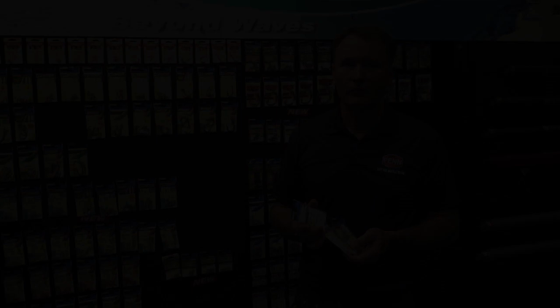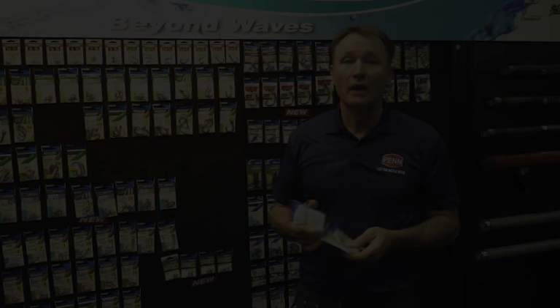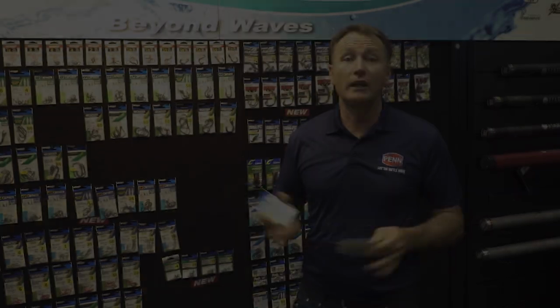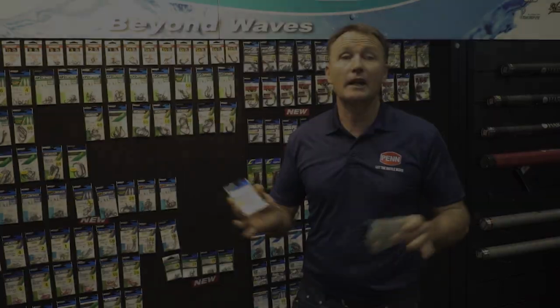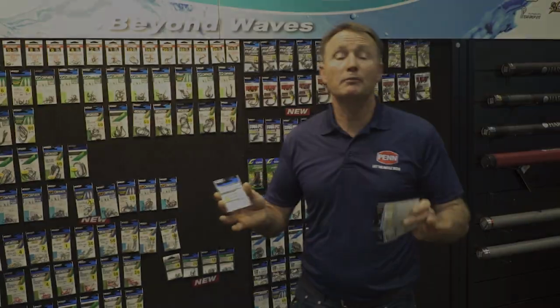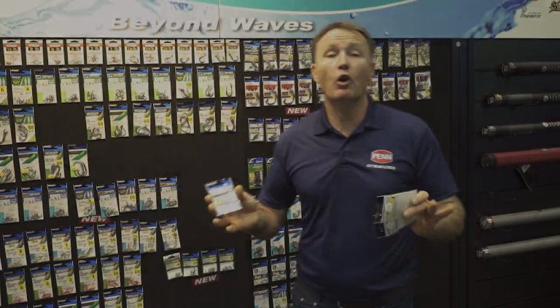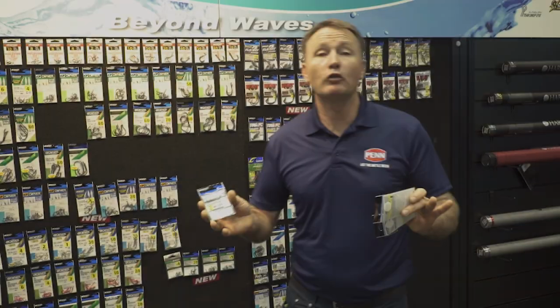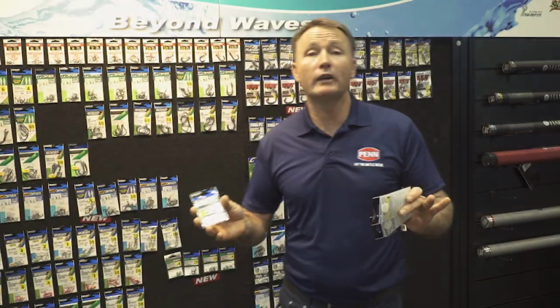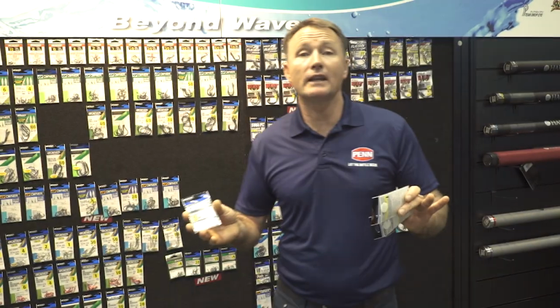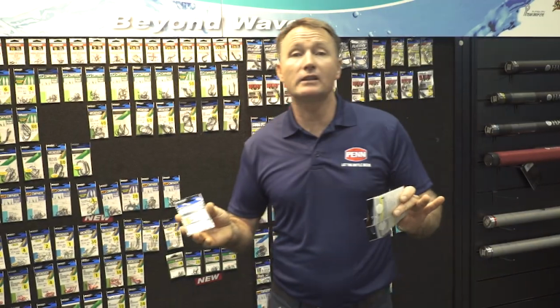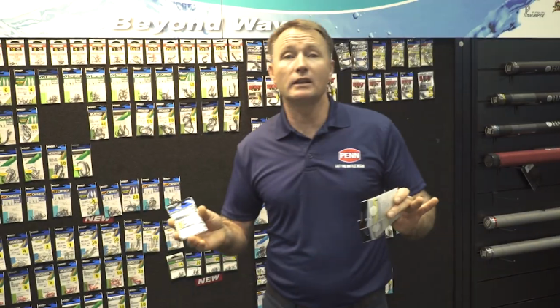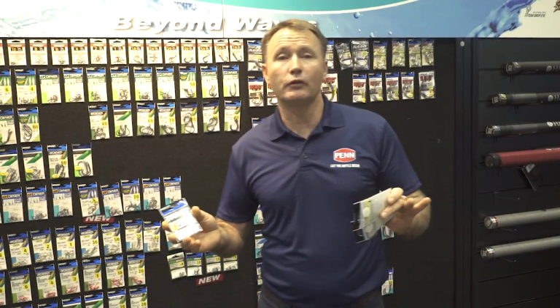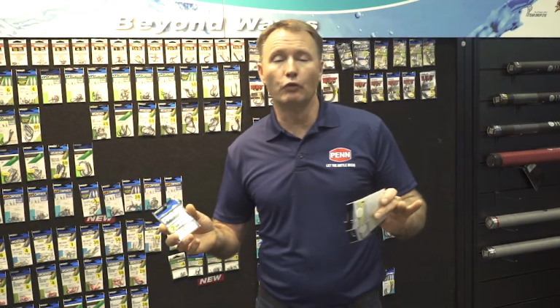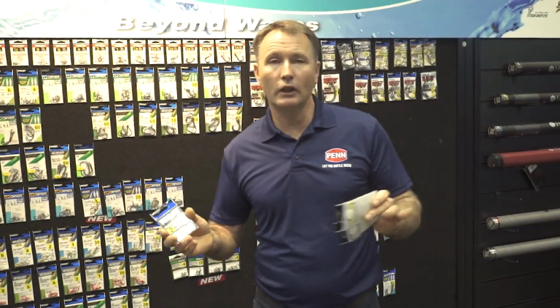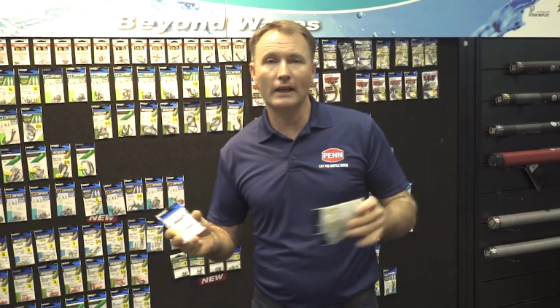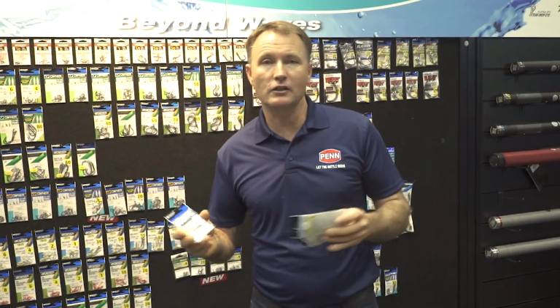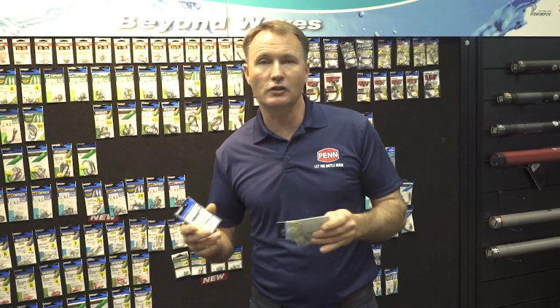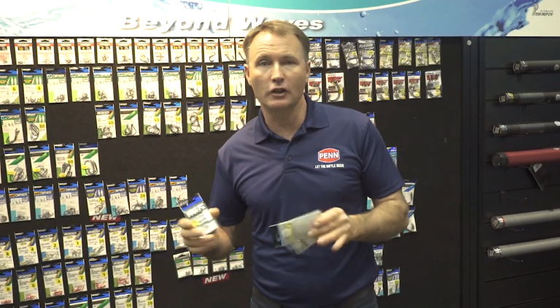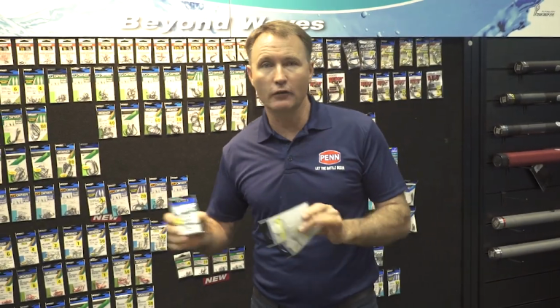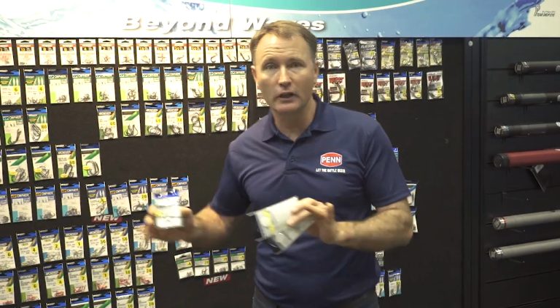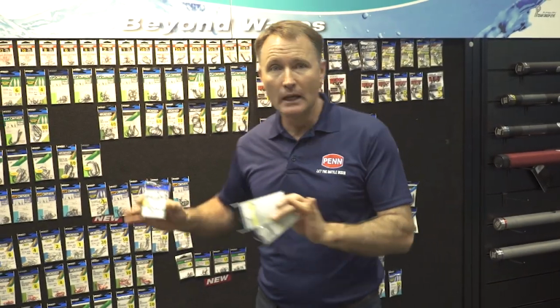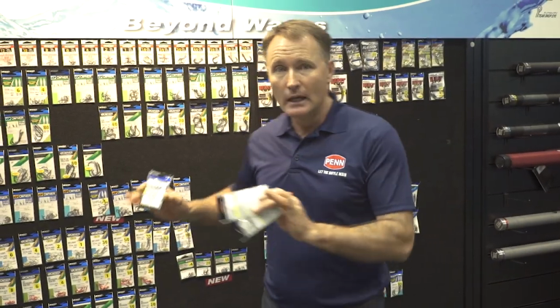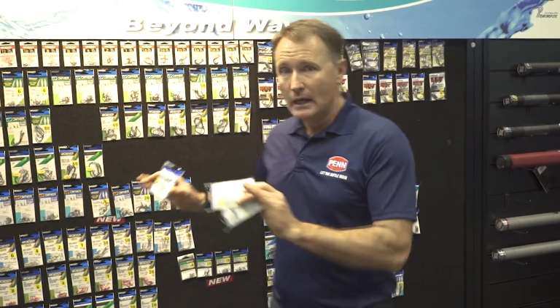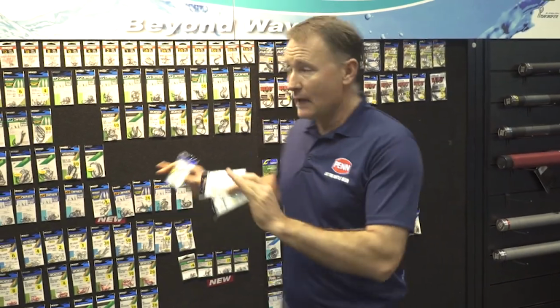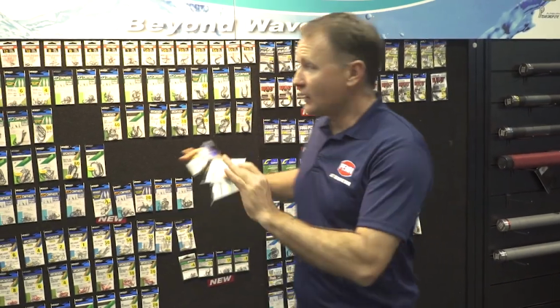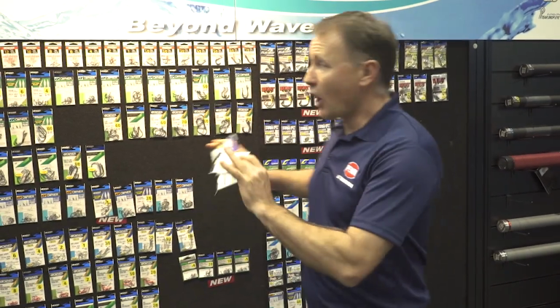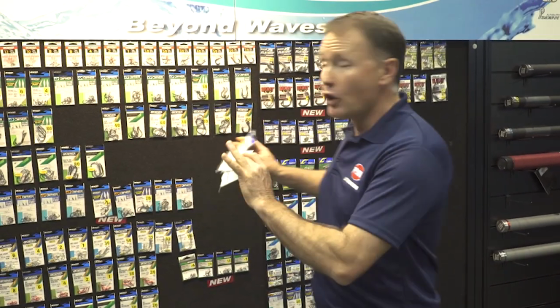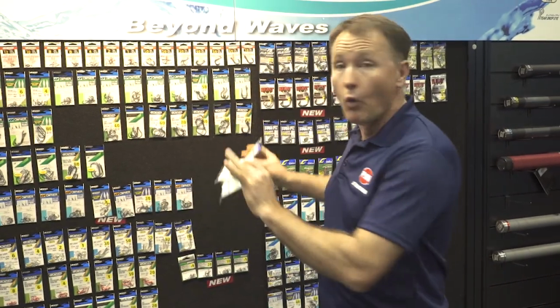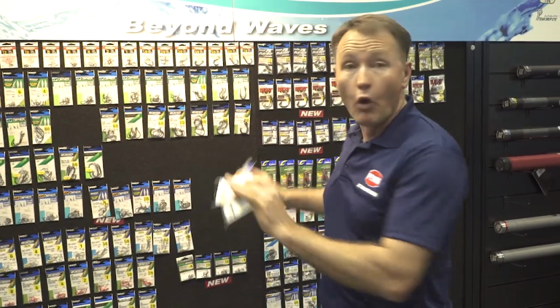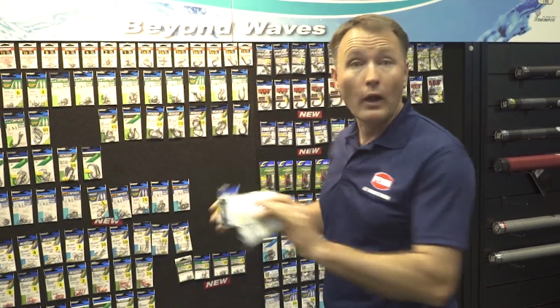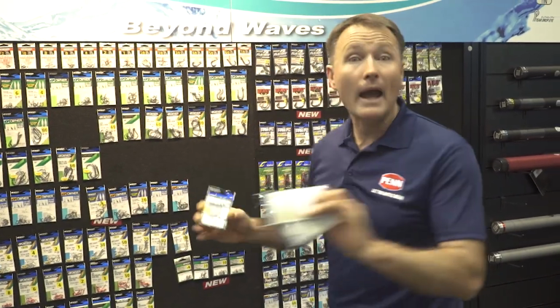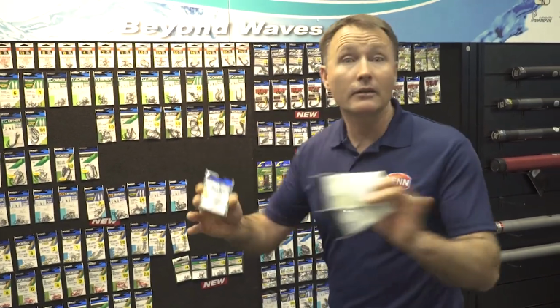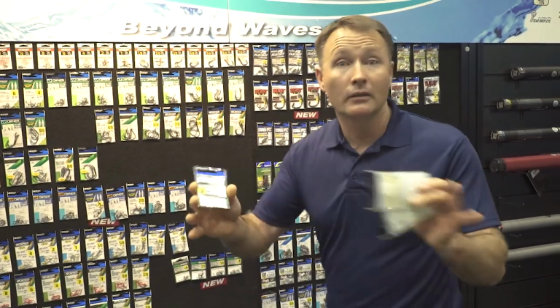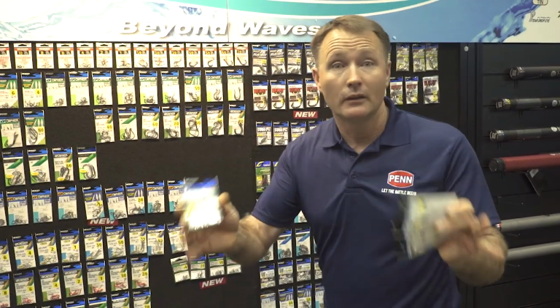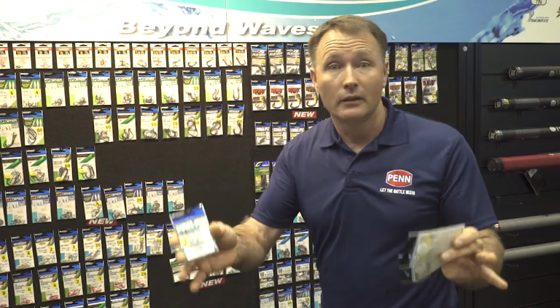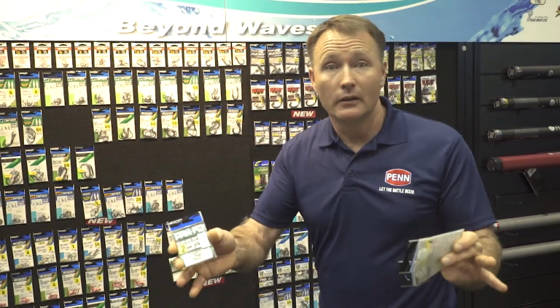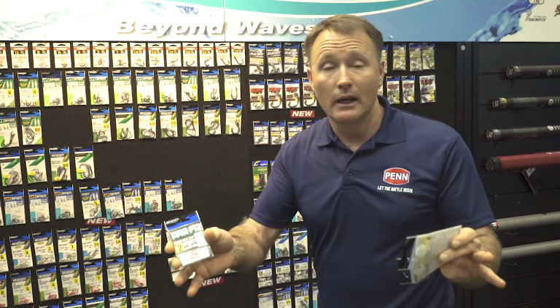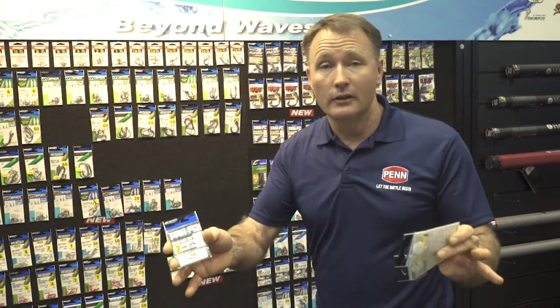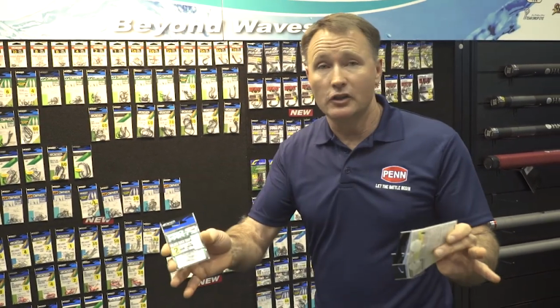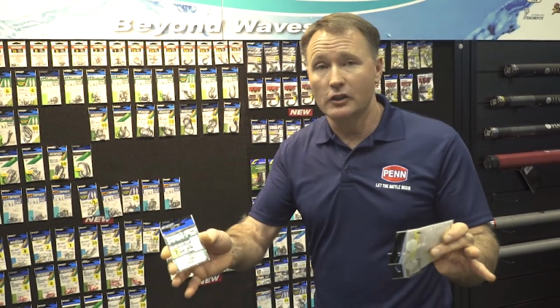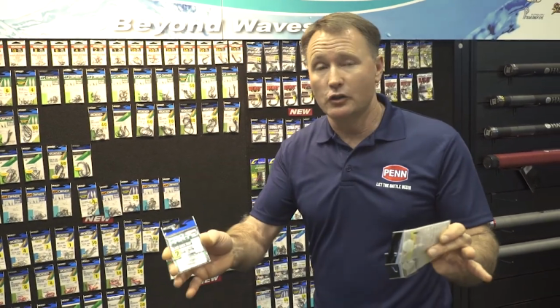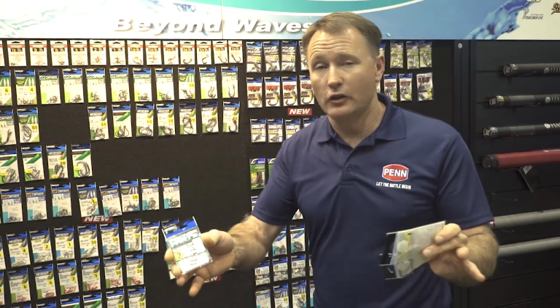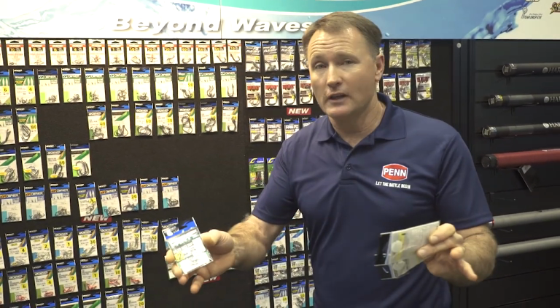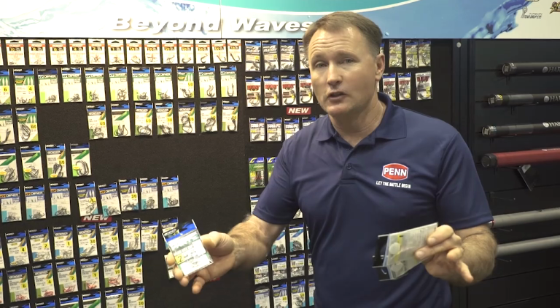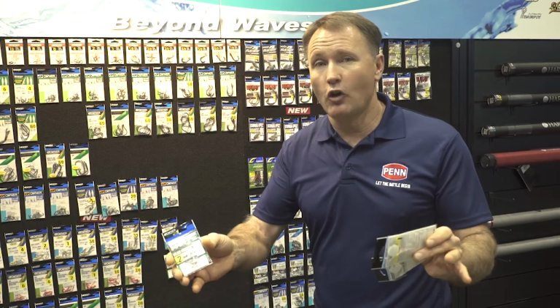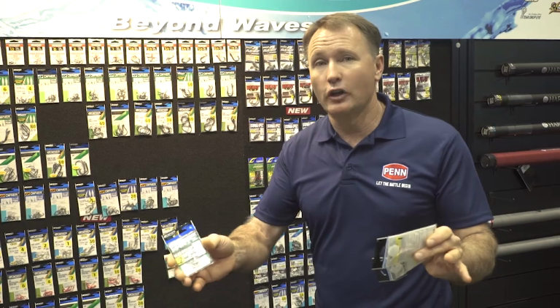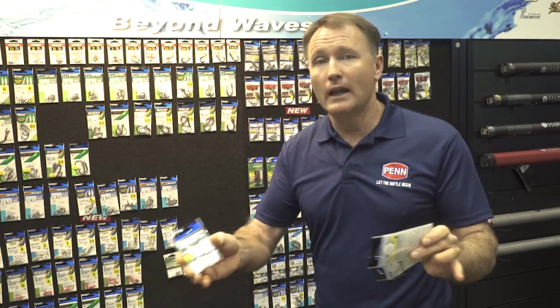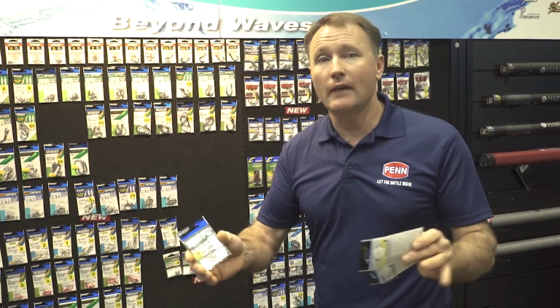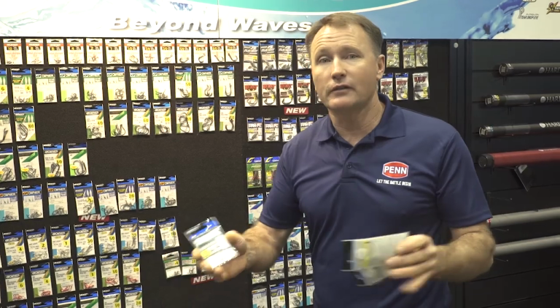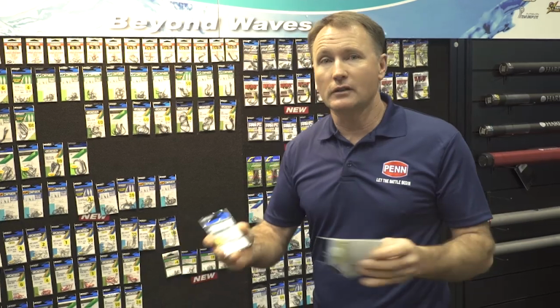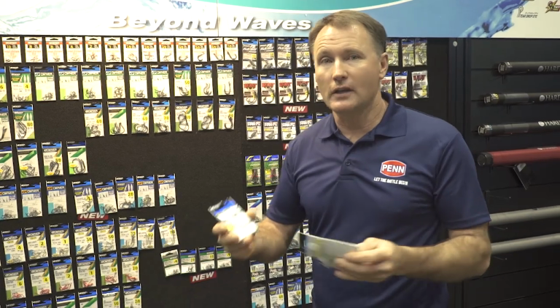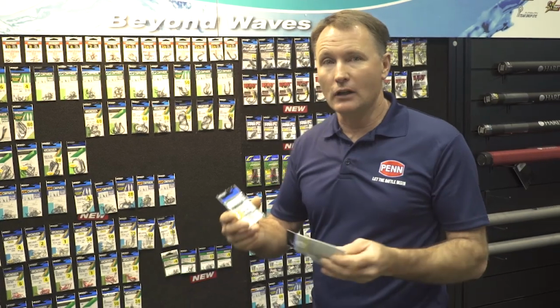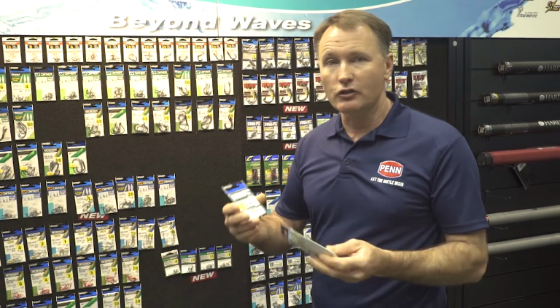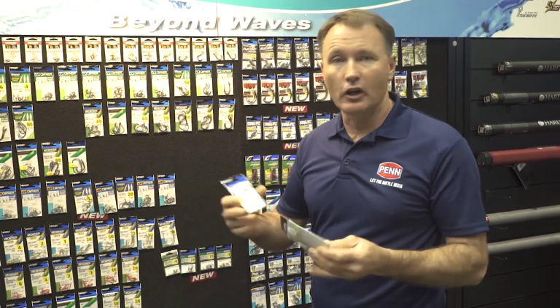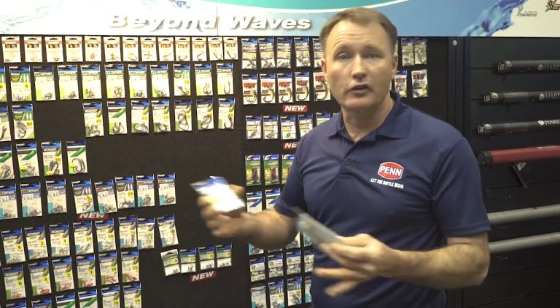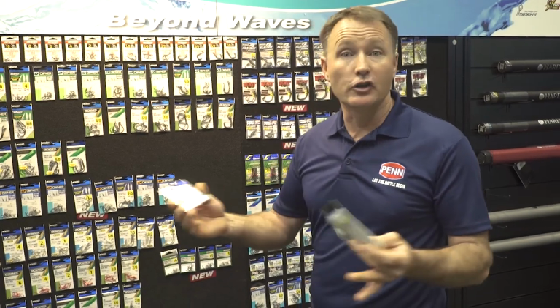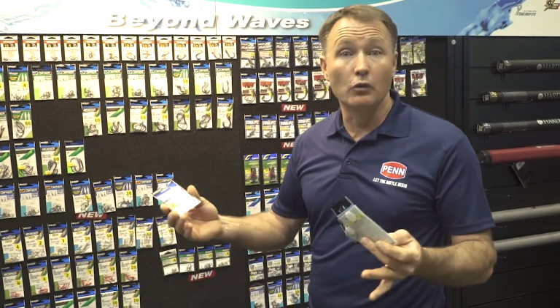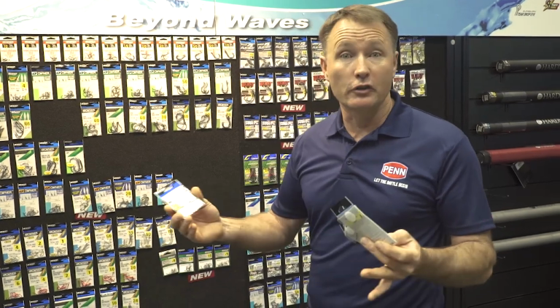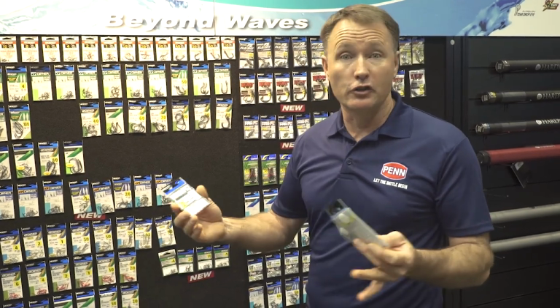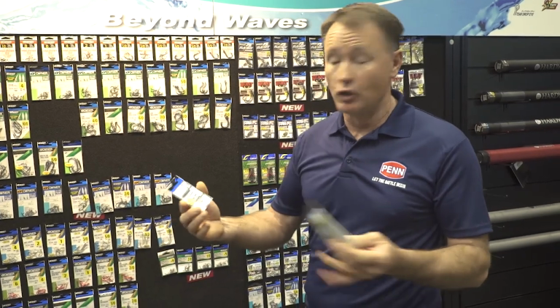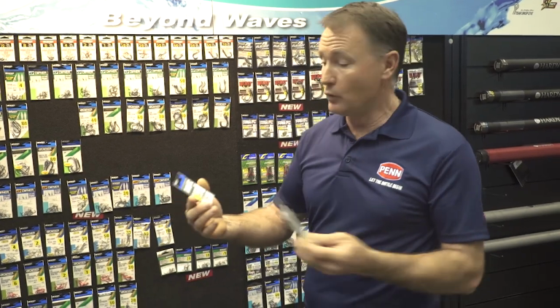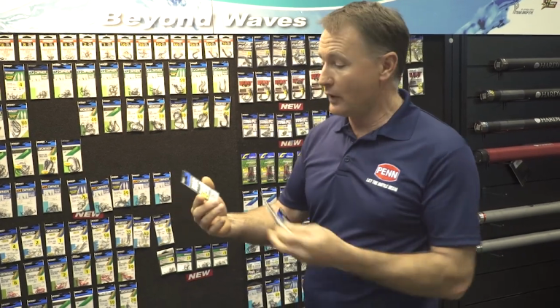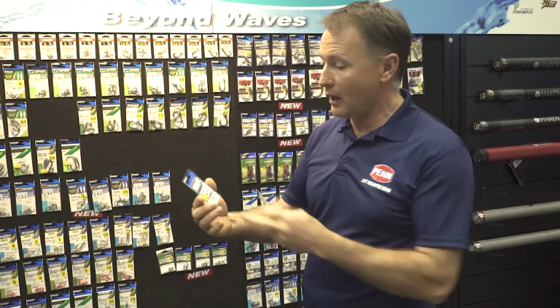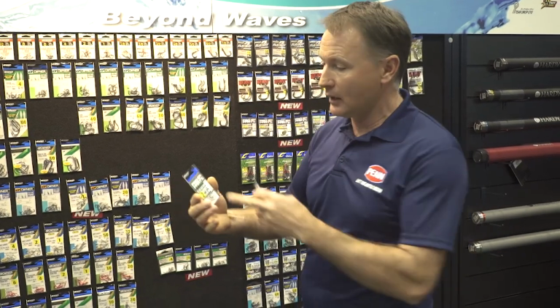G'day, it's Michael Guest here from Real Action TV at the Owner wall at this year's 2019 AFTA Tackle Show, to see what's new with Owner.